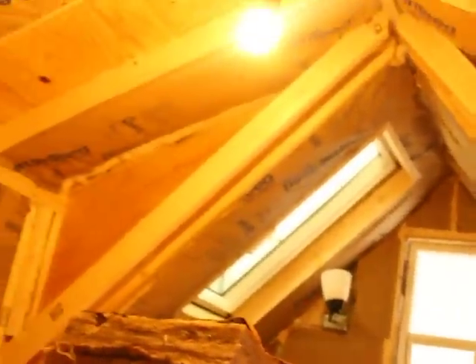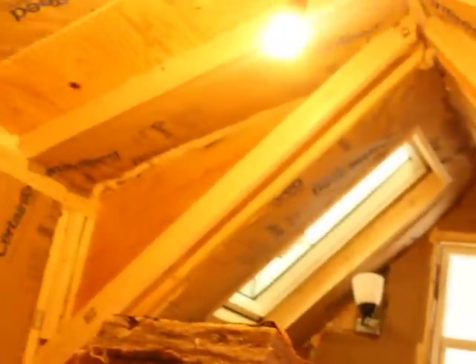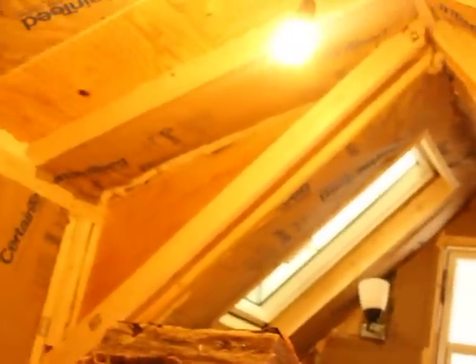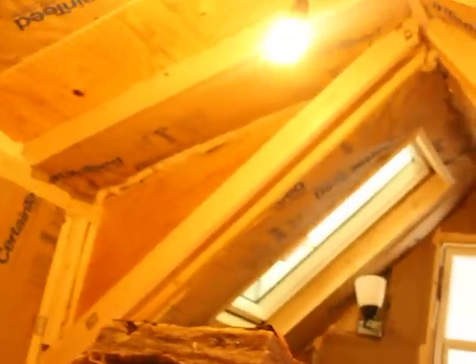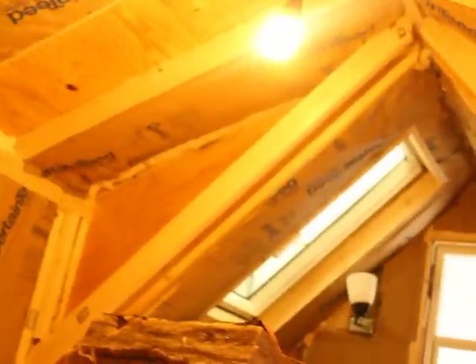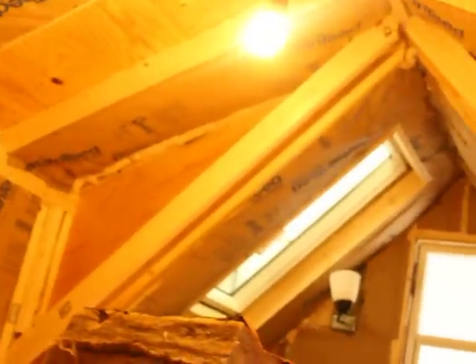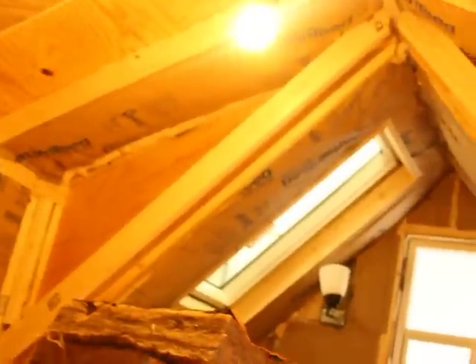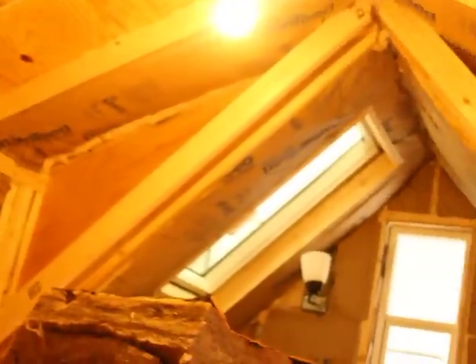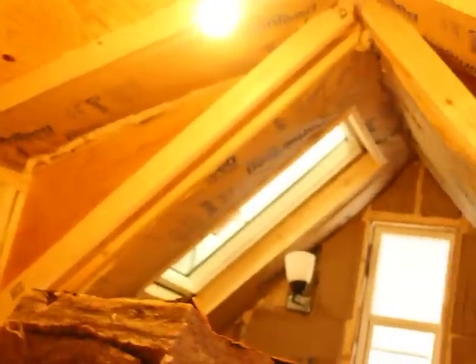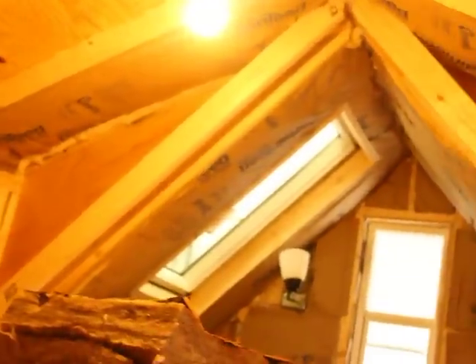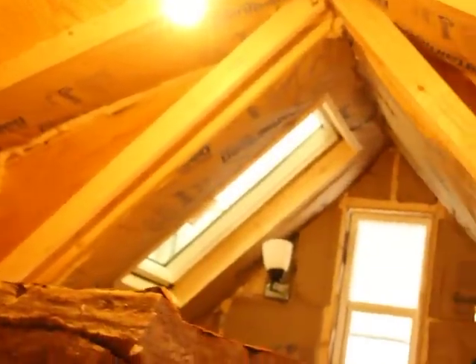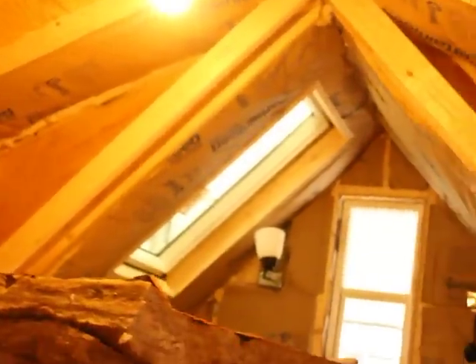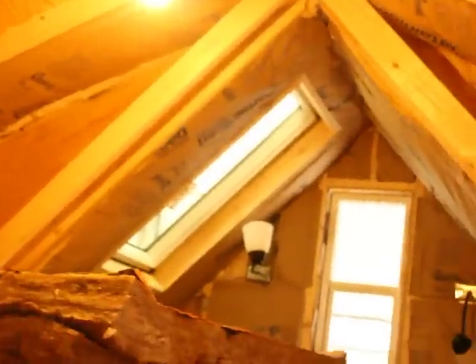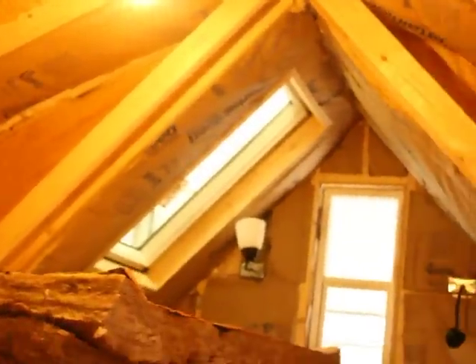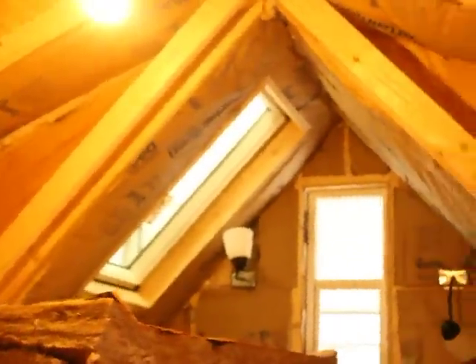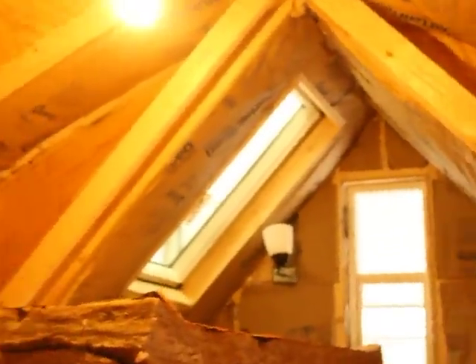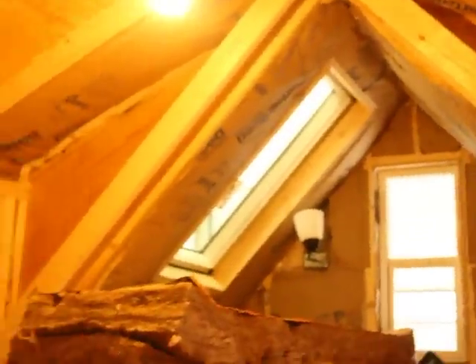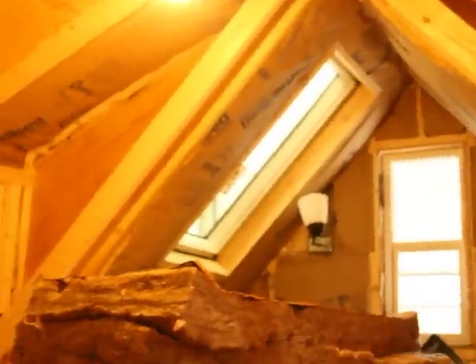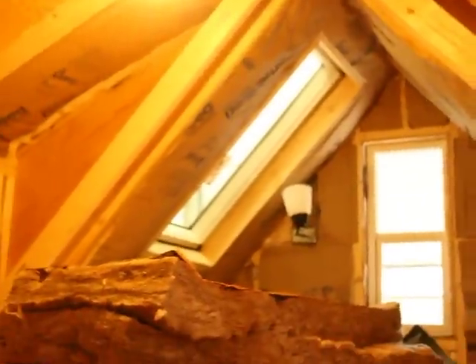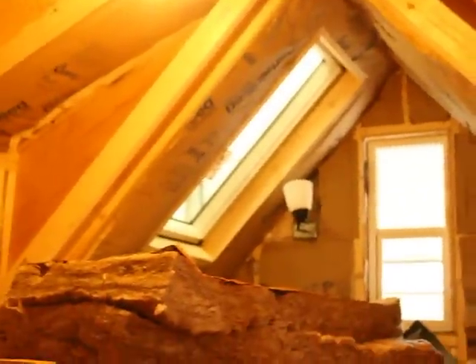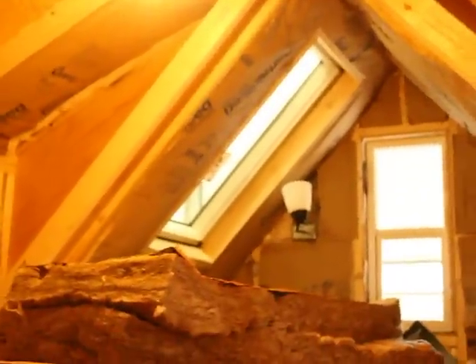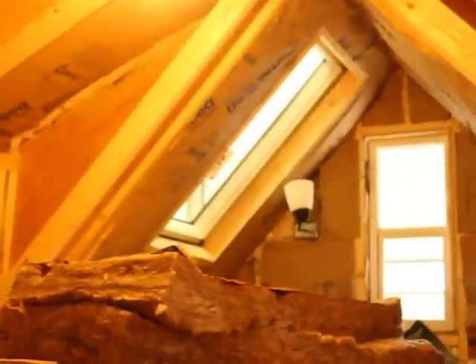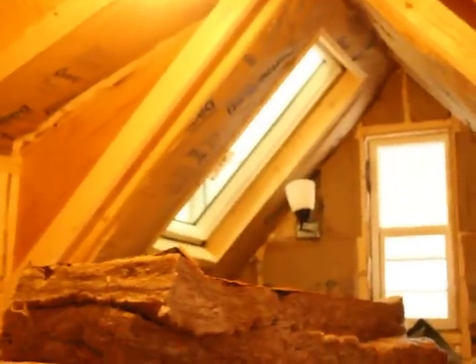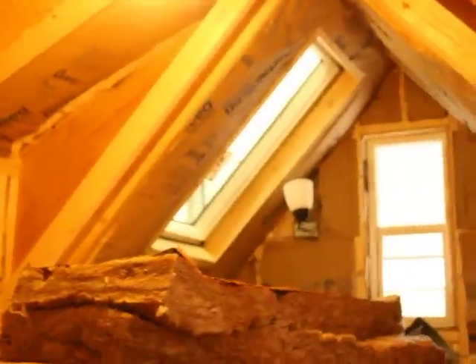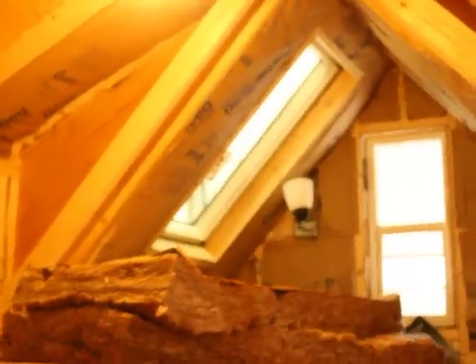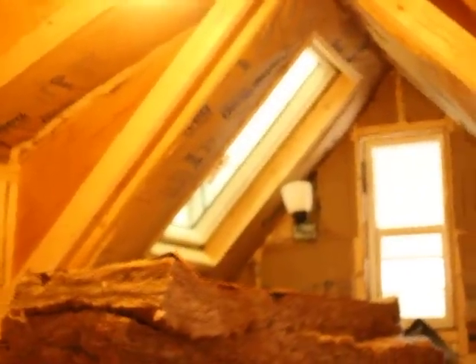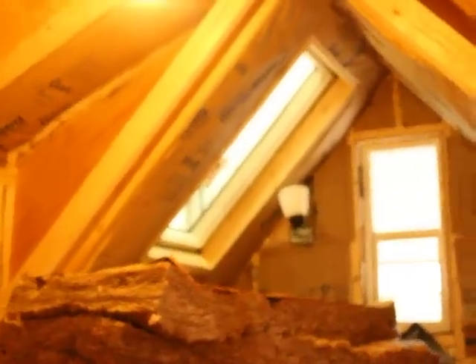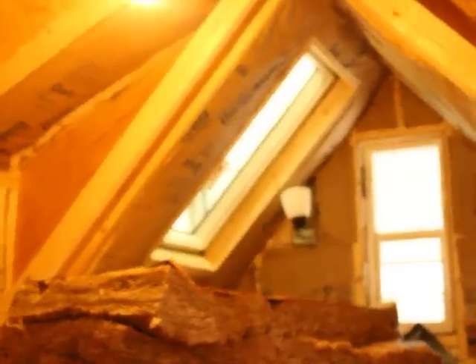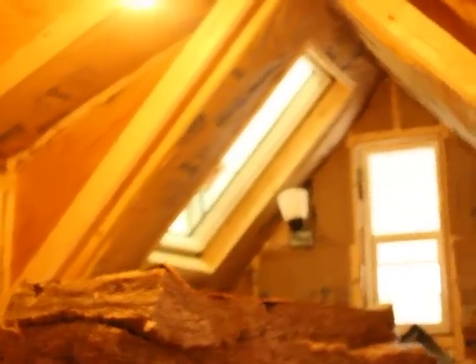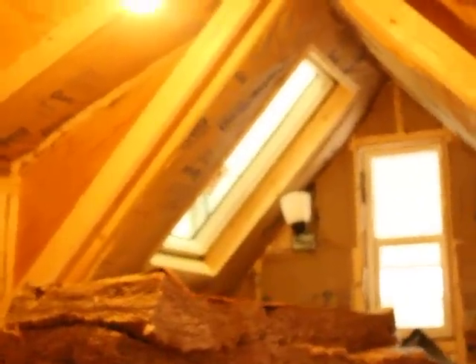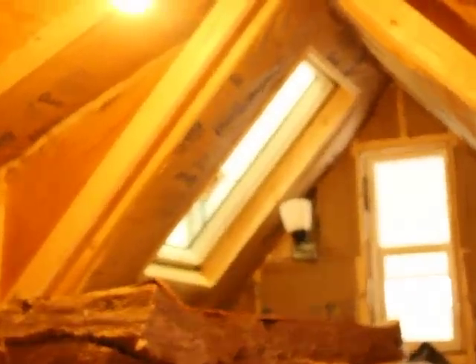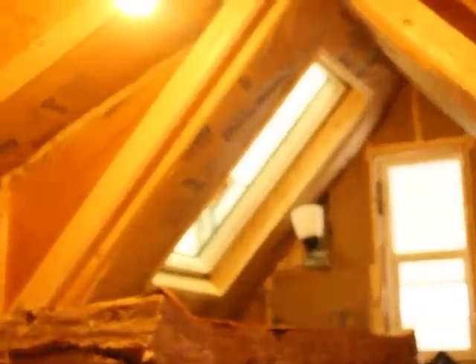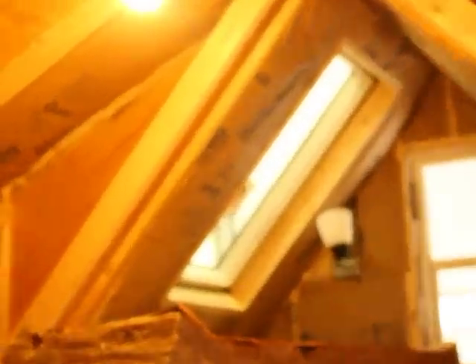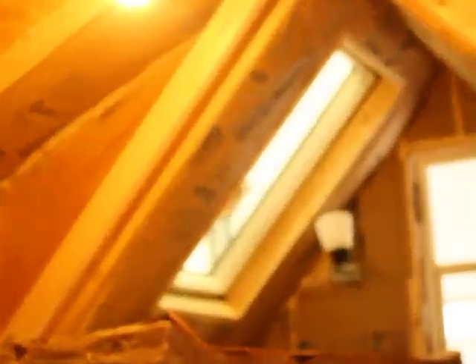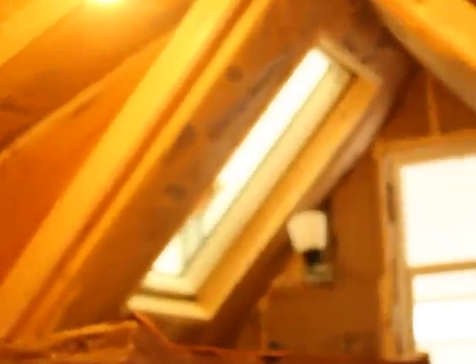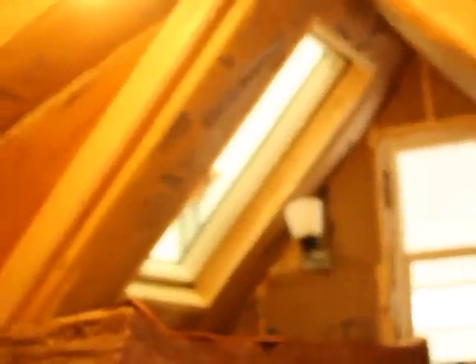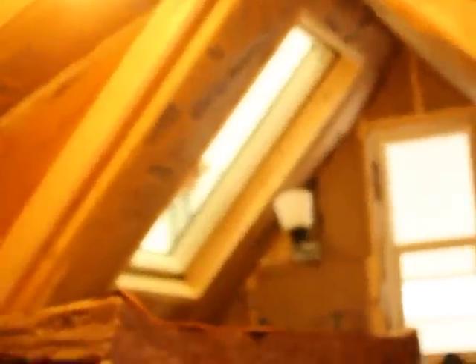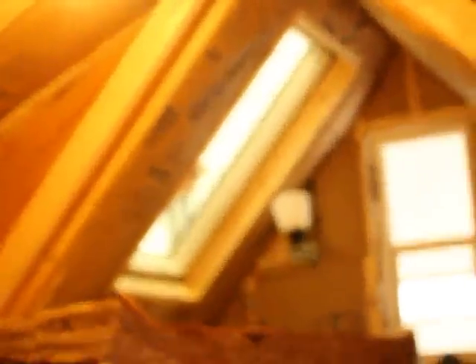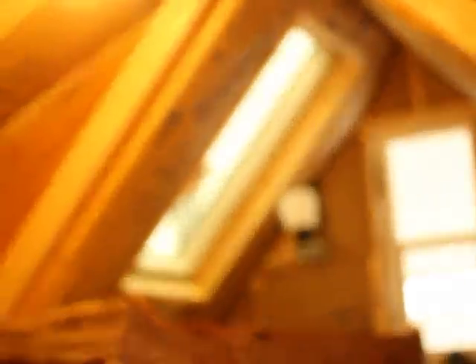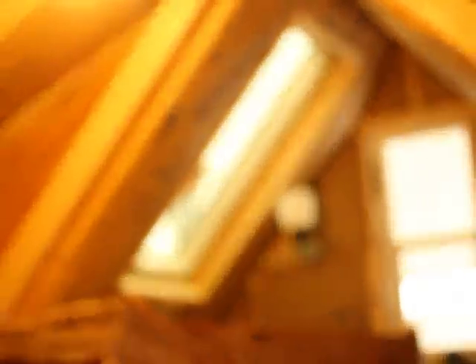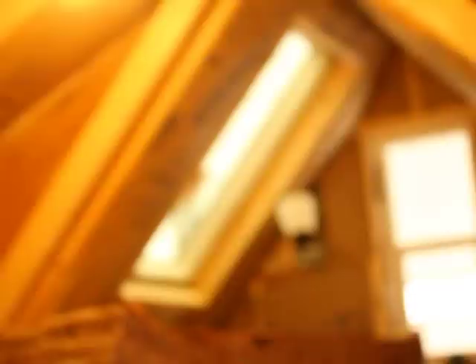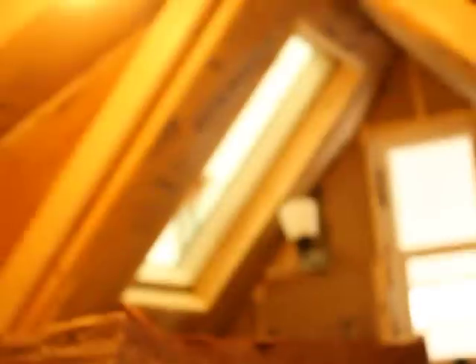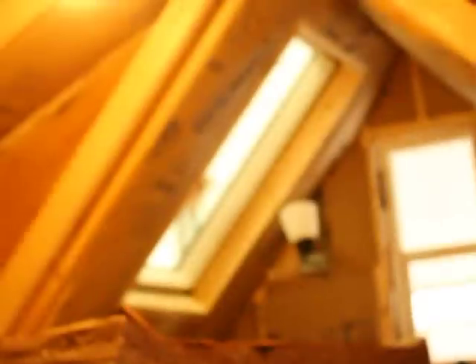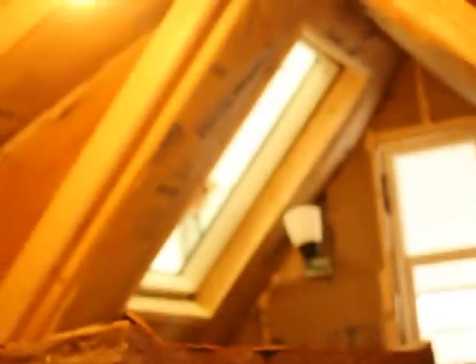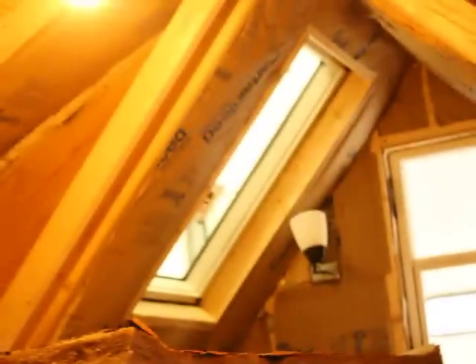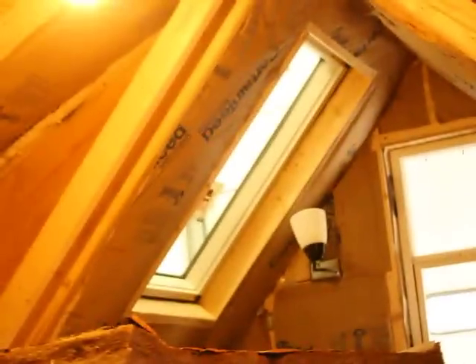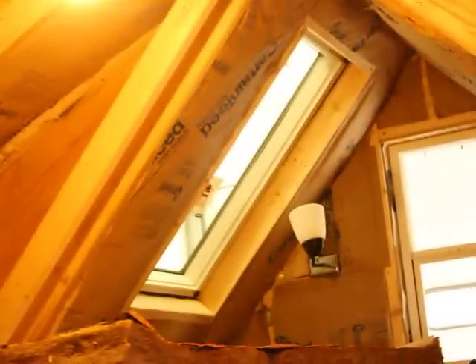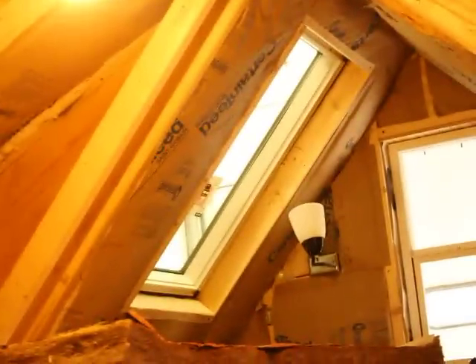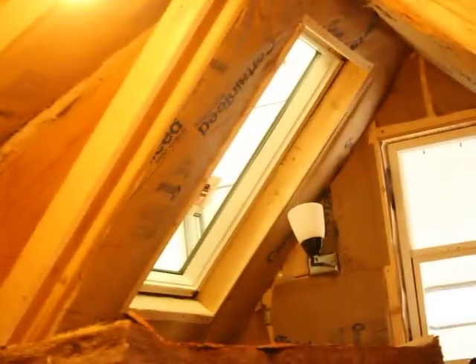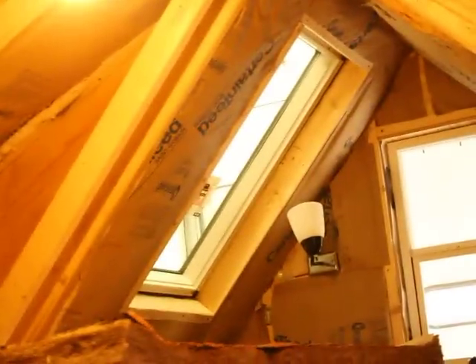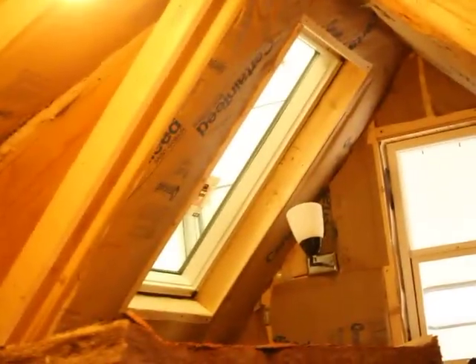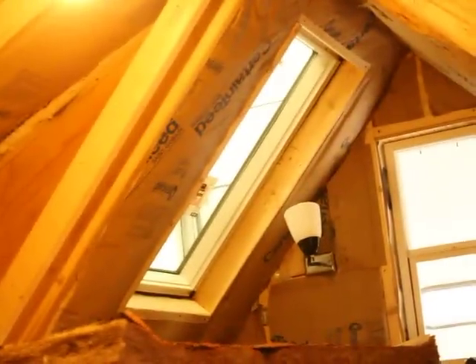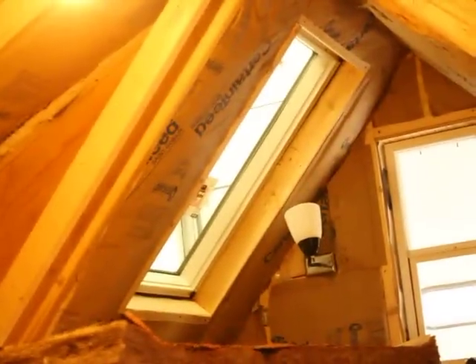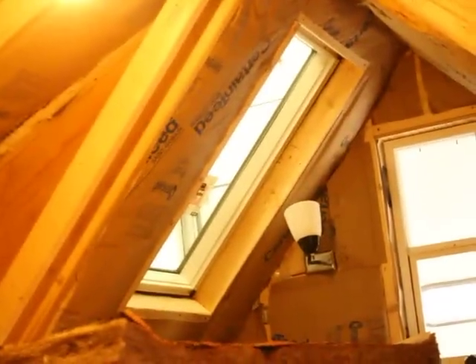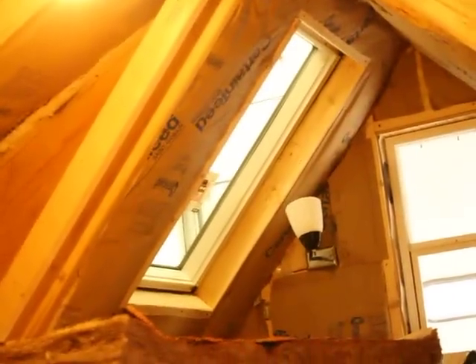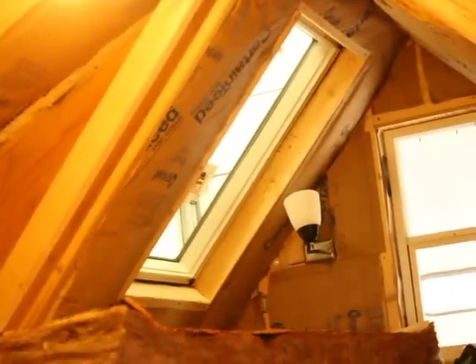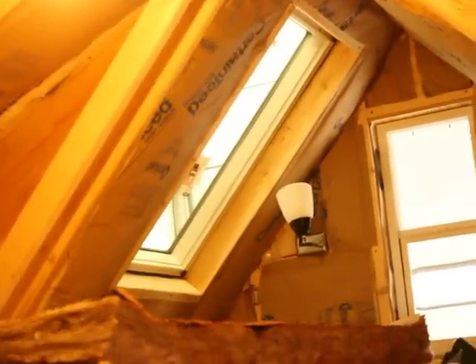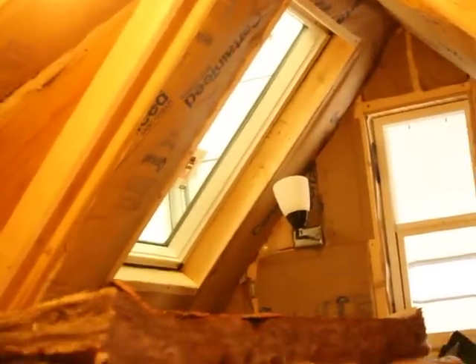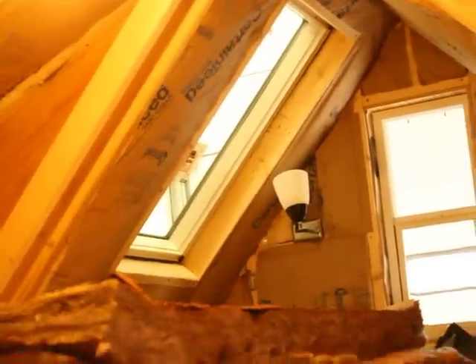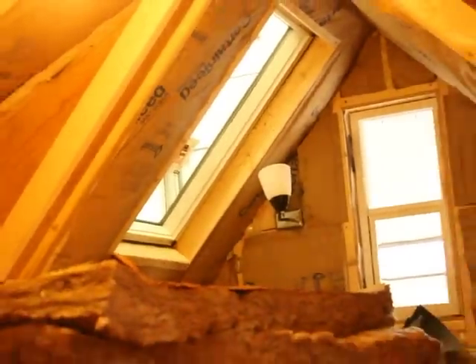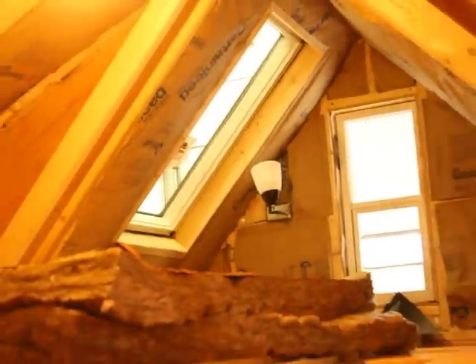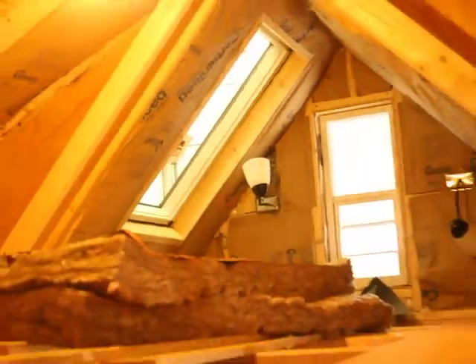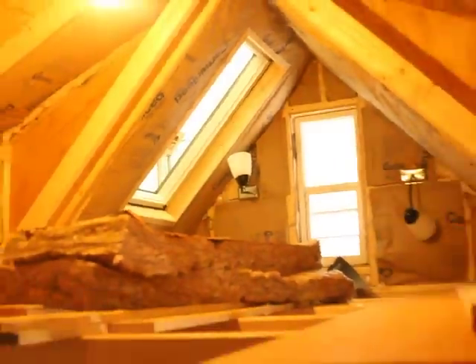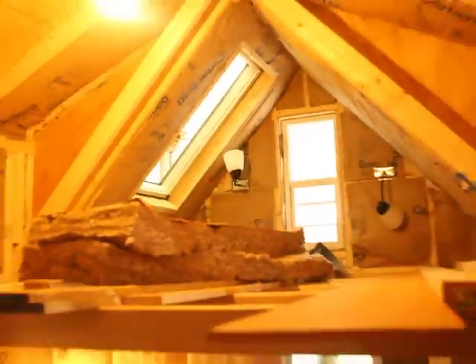Also able to install the skylight today, which looks pretty good up there.